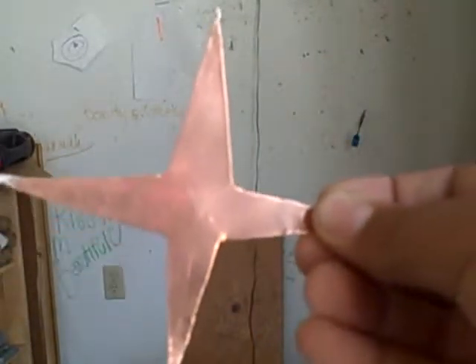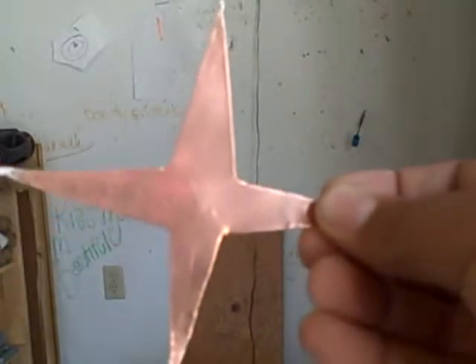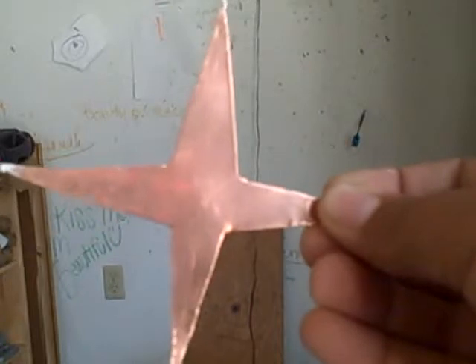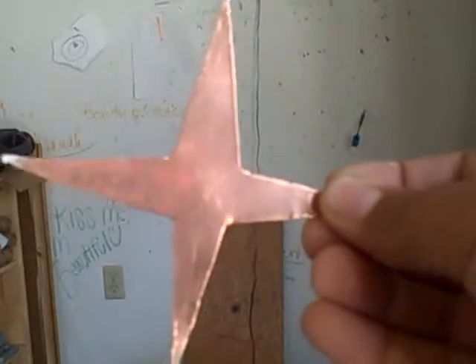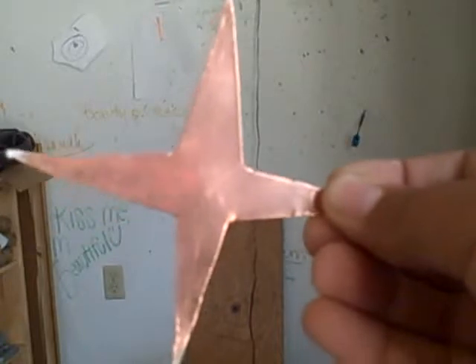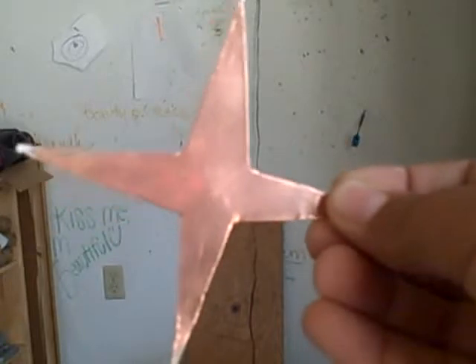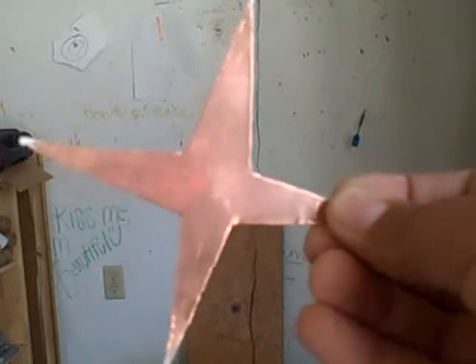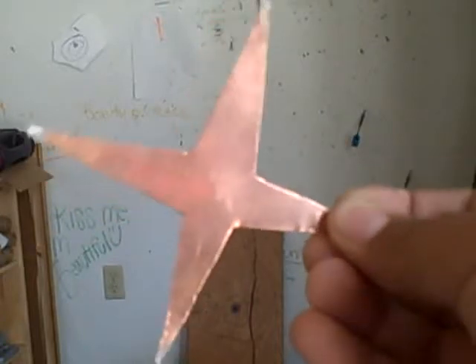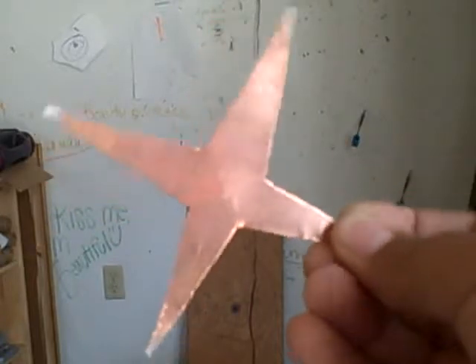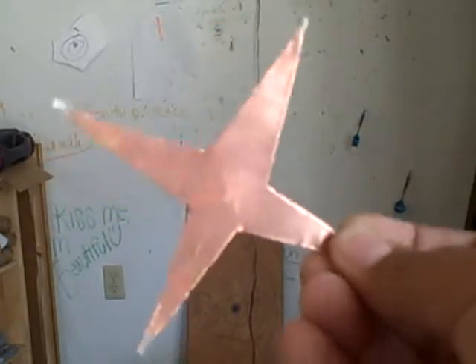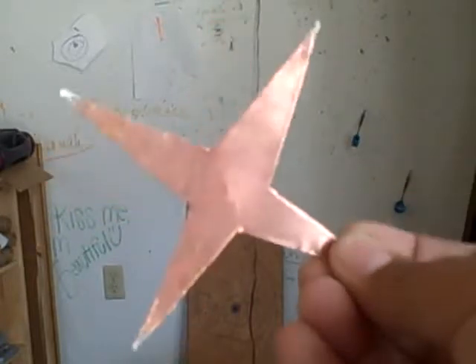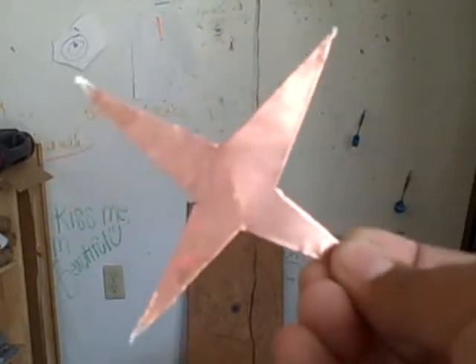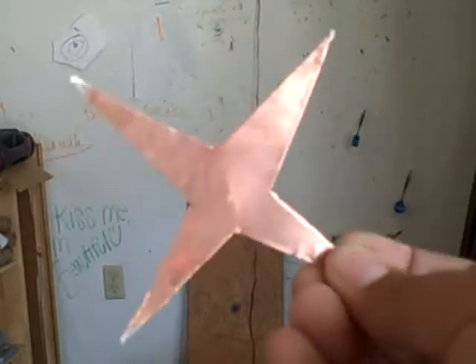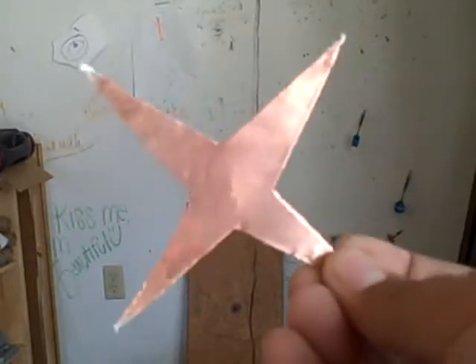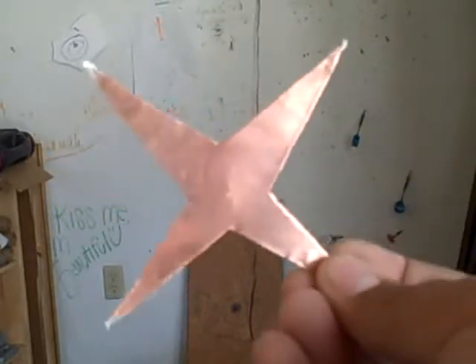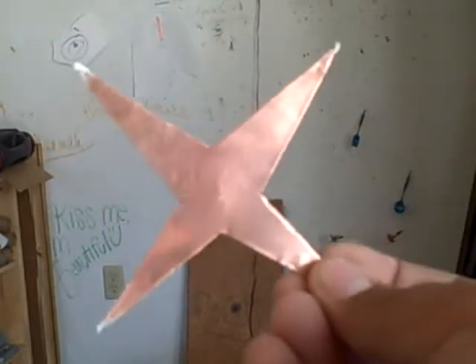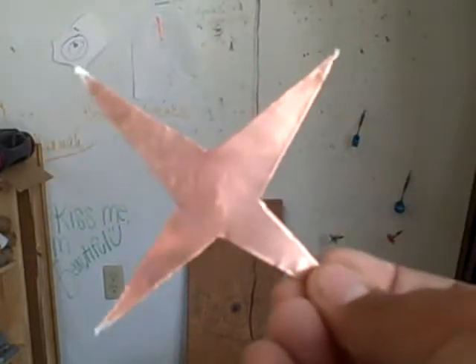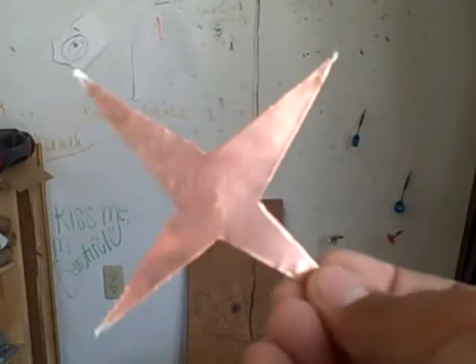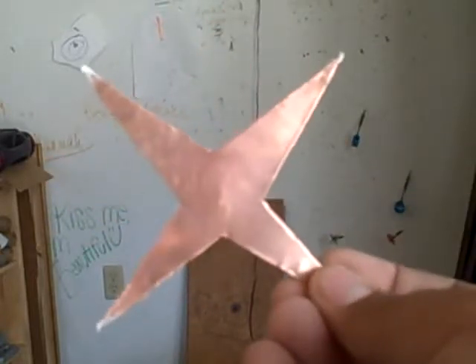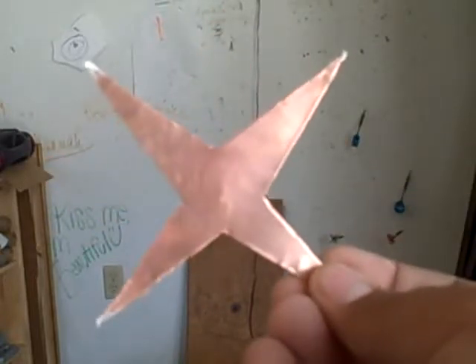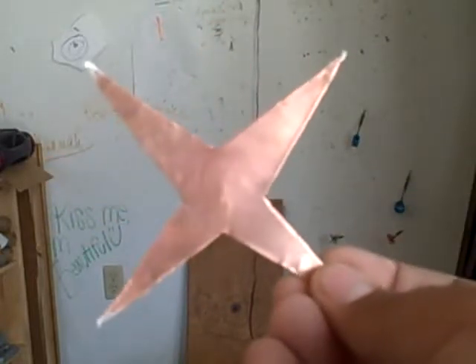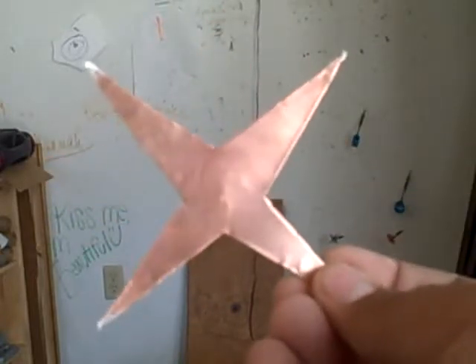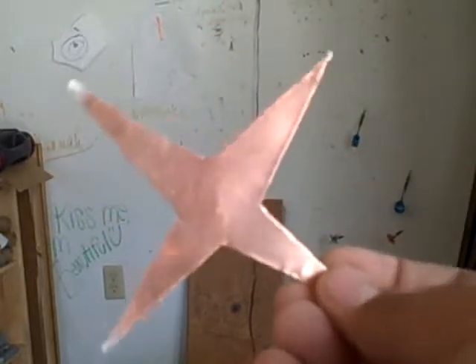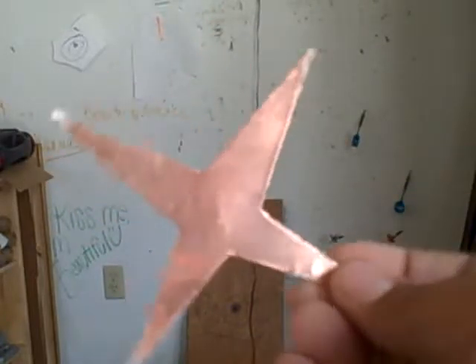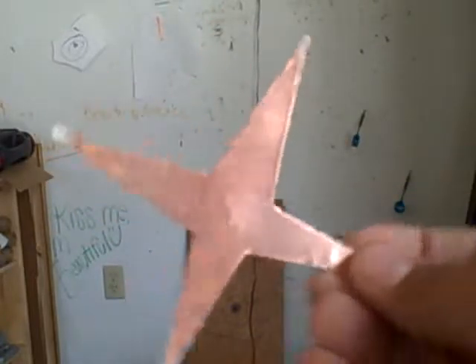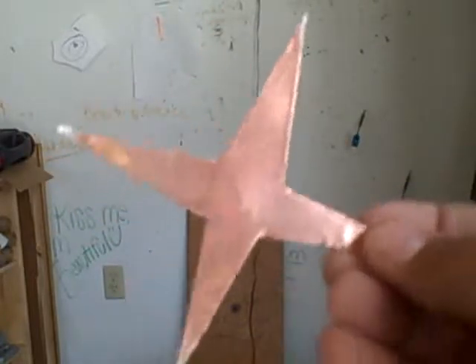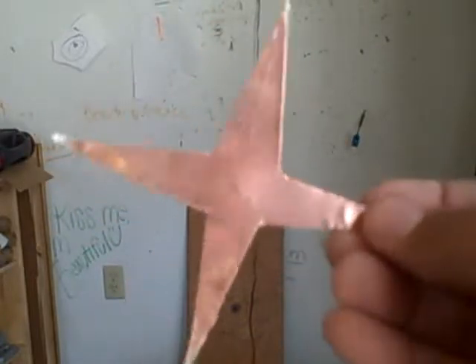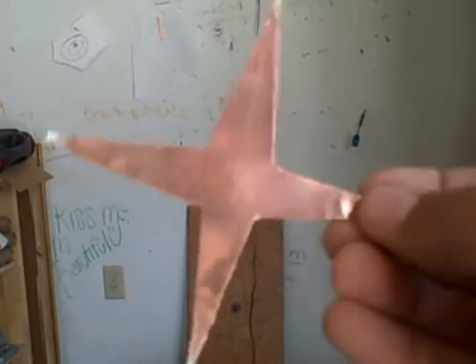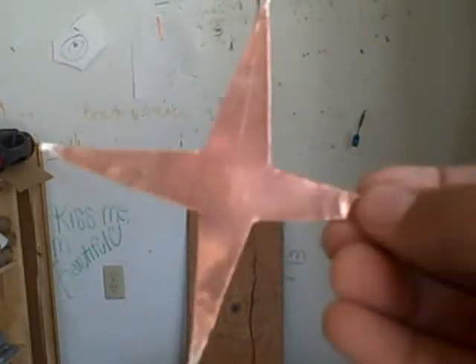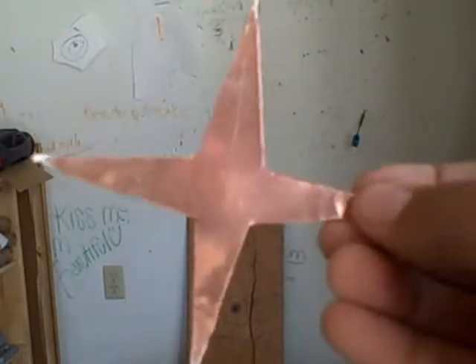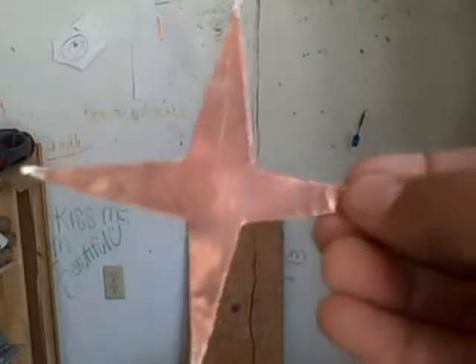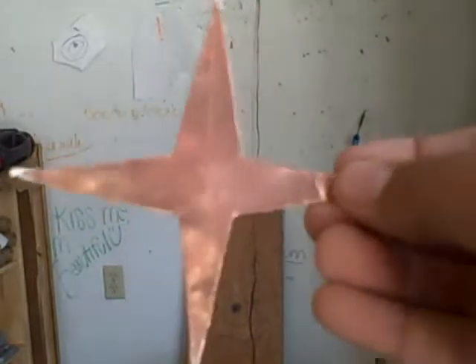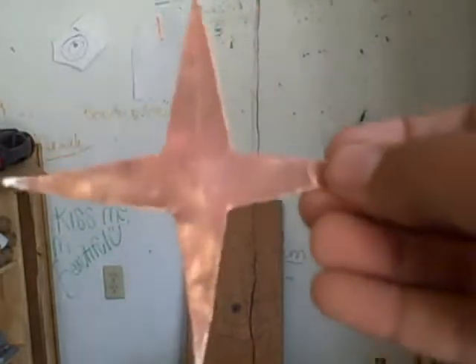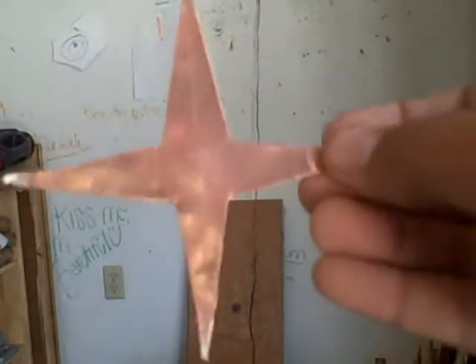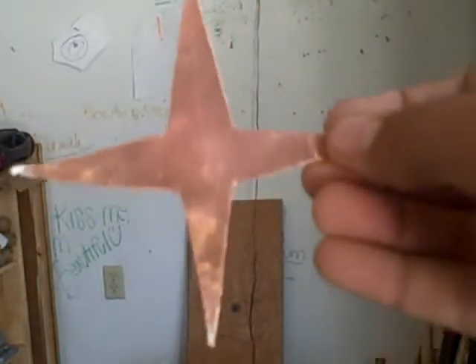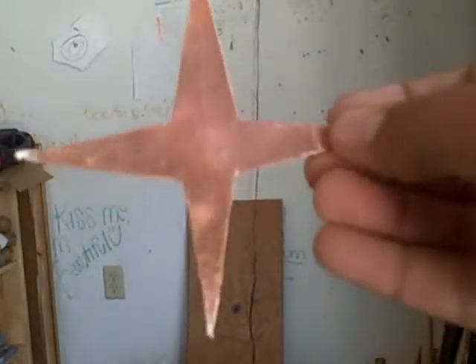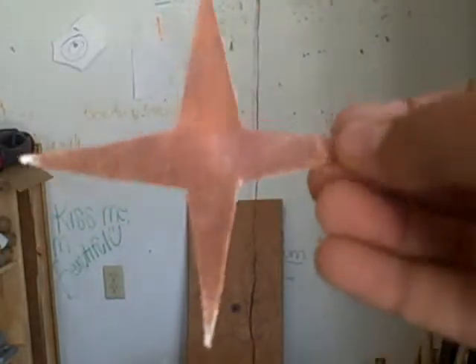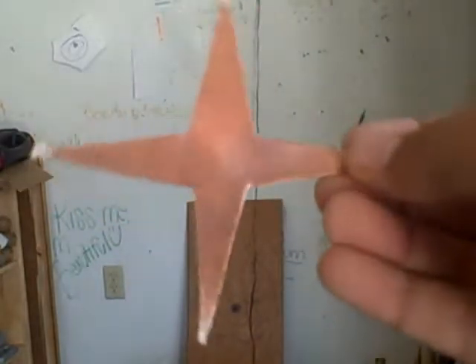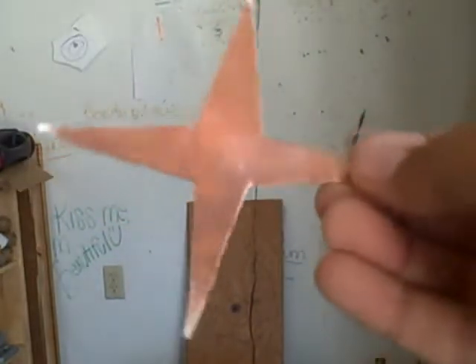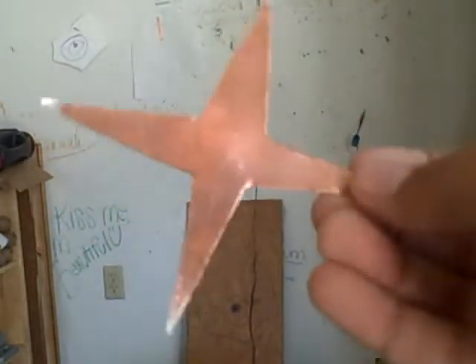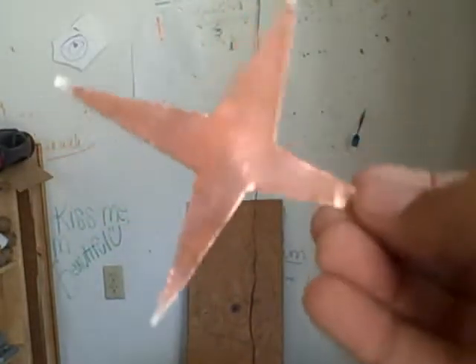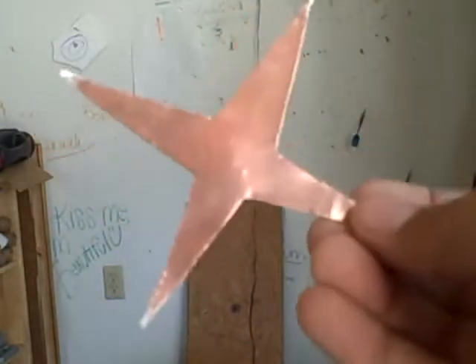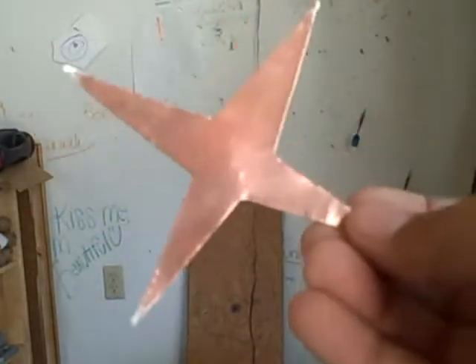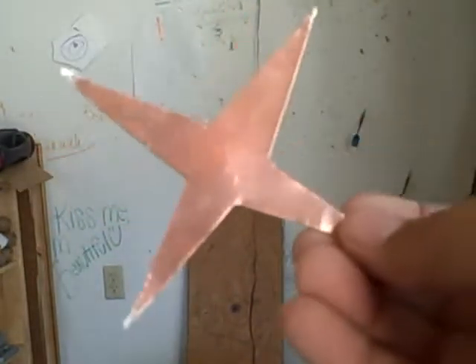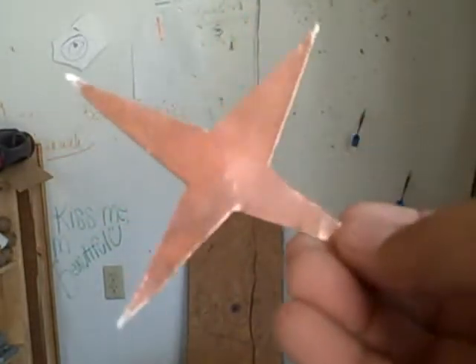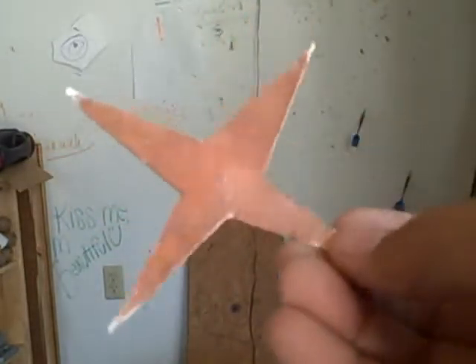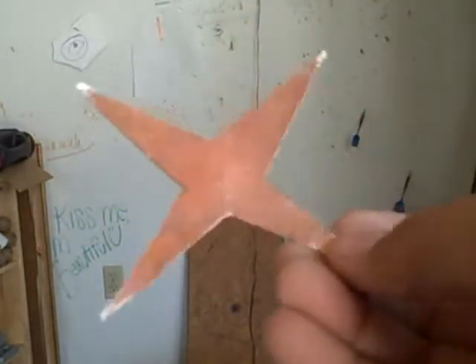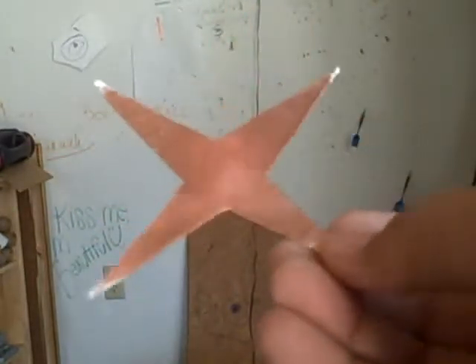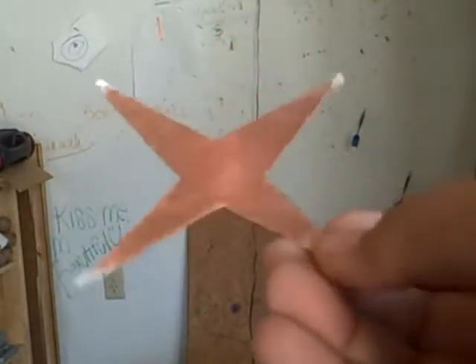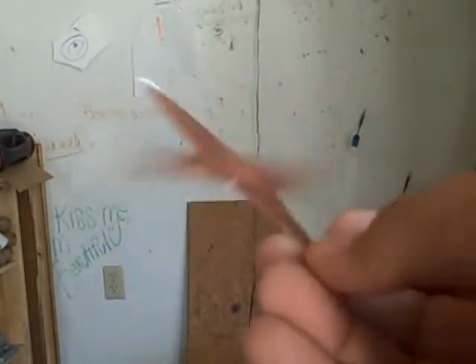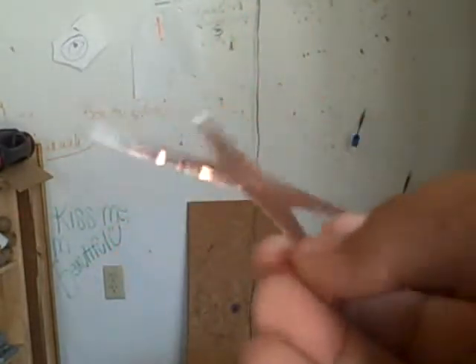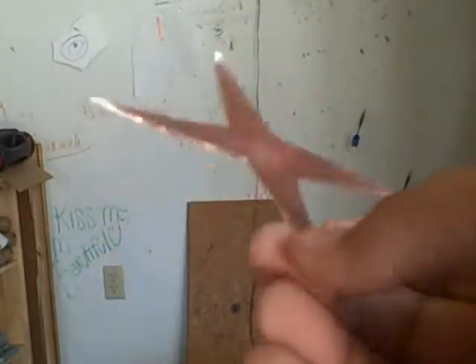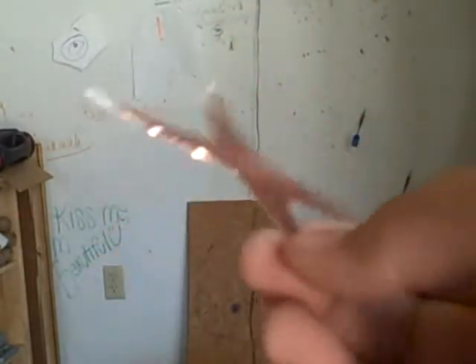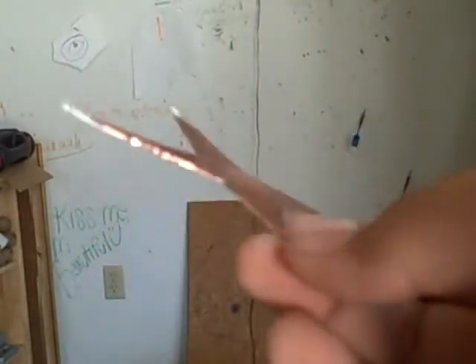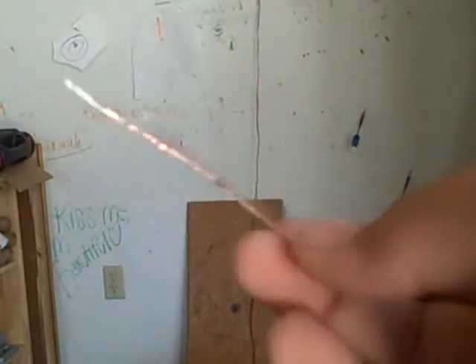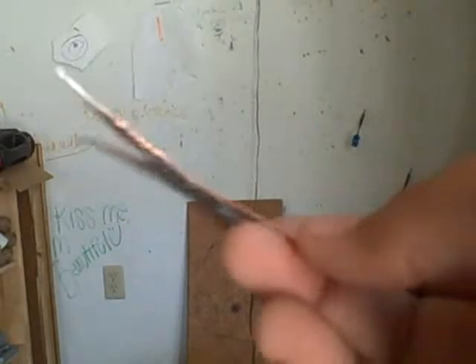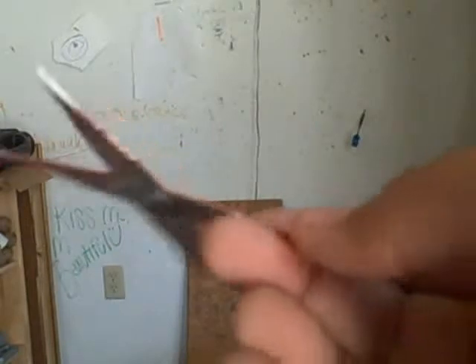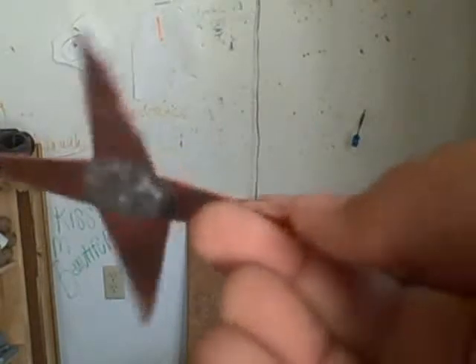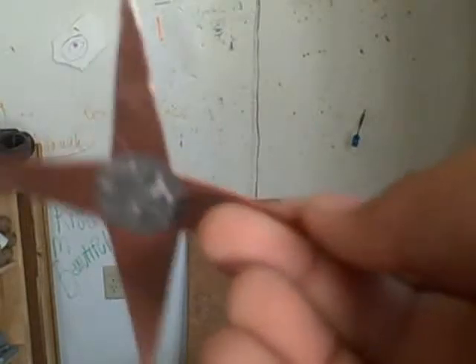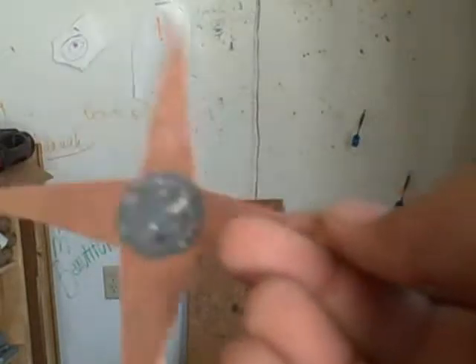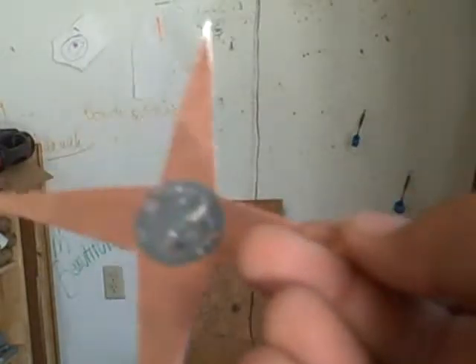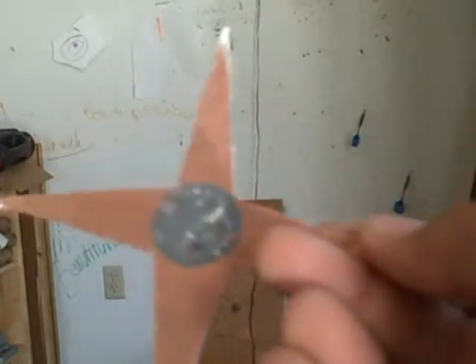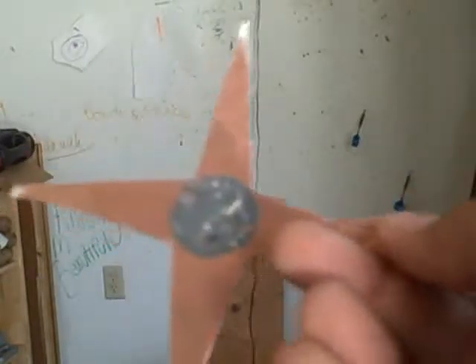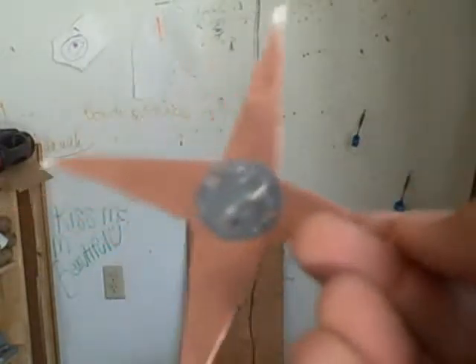If you want to know how to make them, I'm going to make another video. Made these out of copper, and now I'm going to throw them.